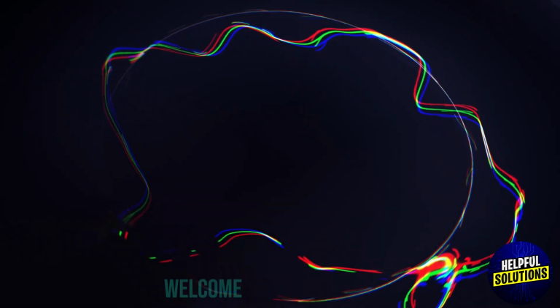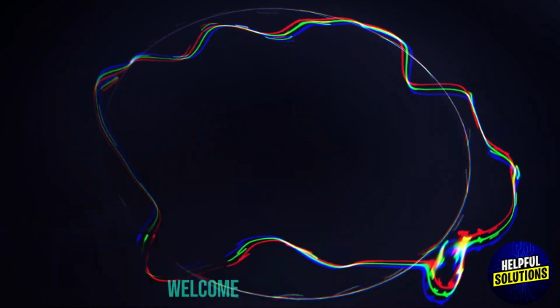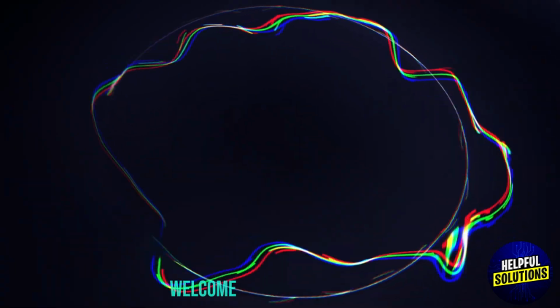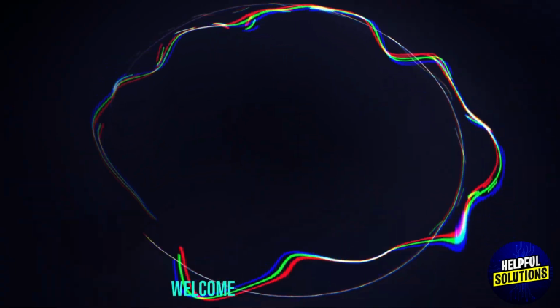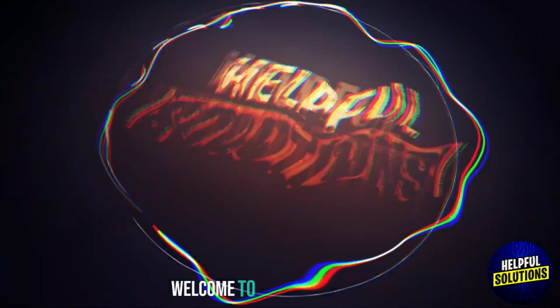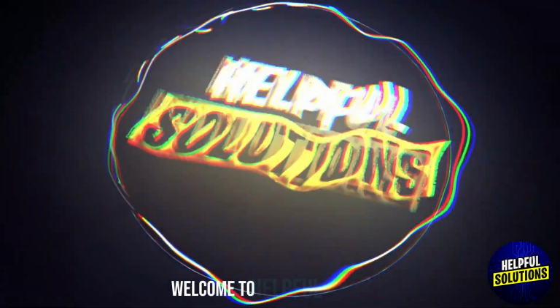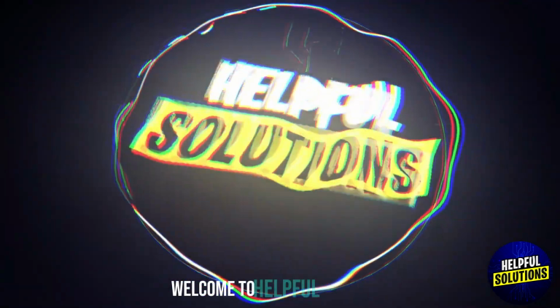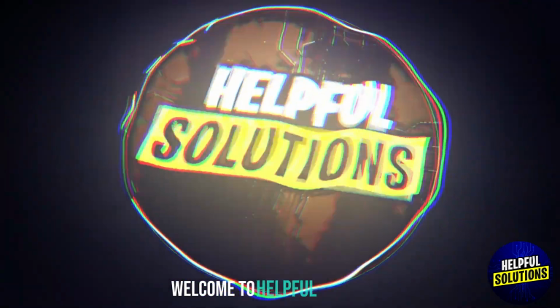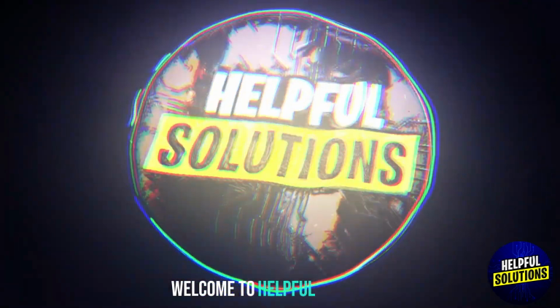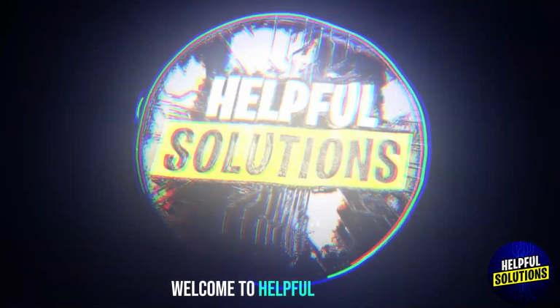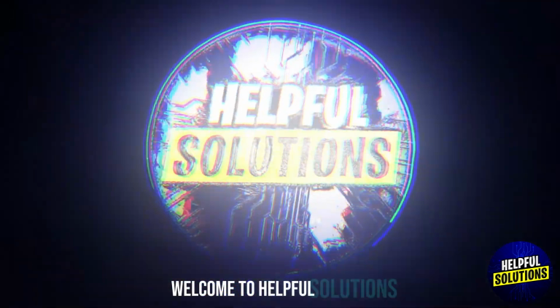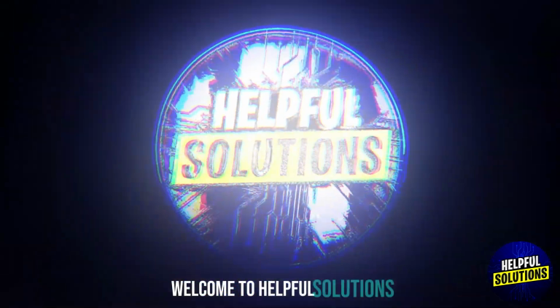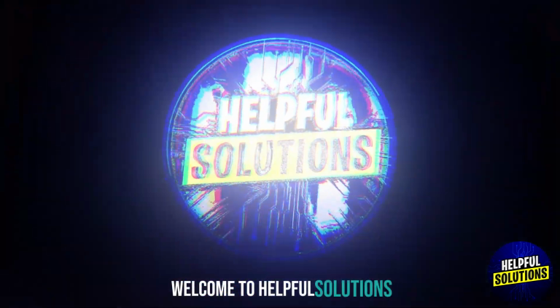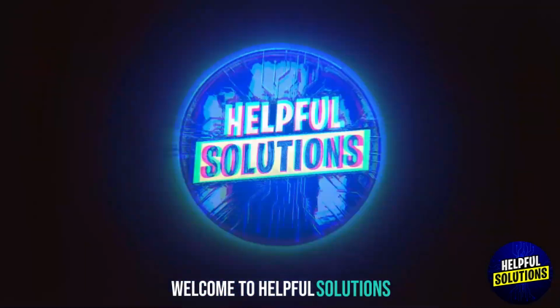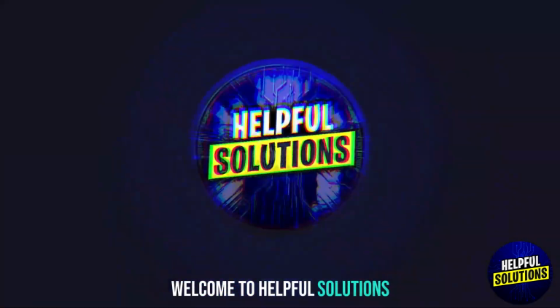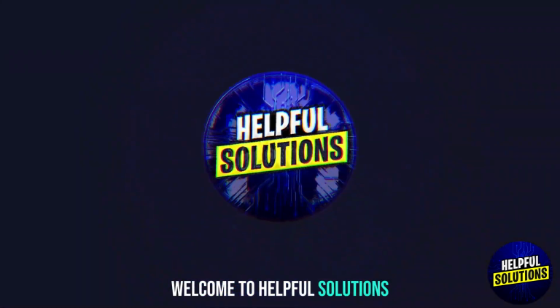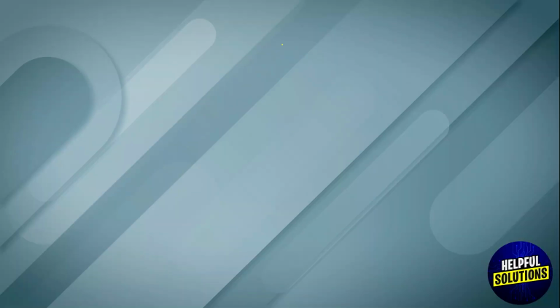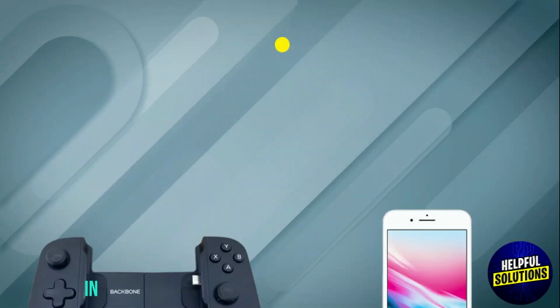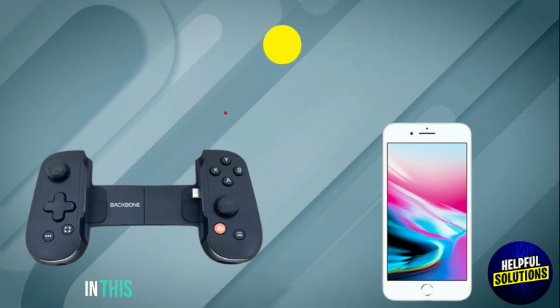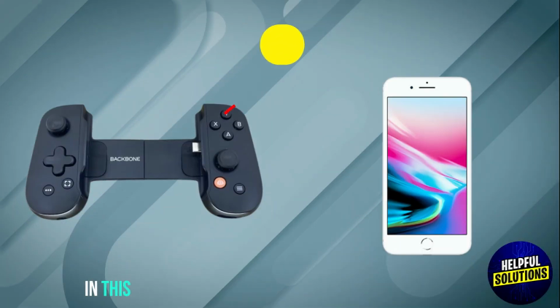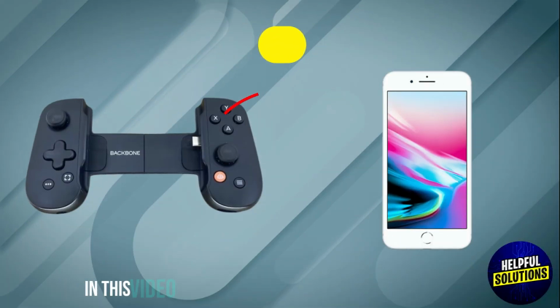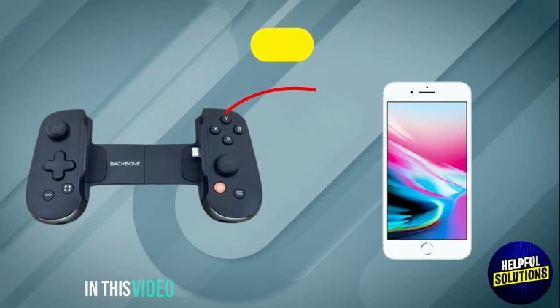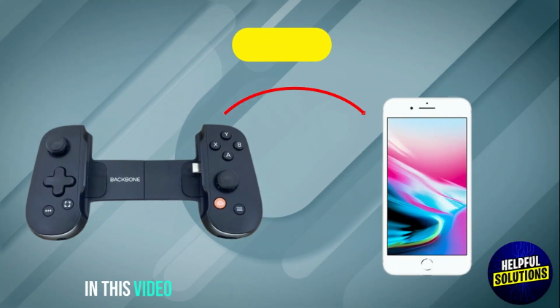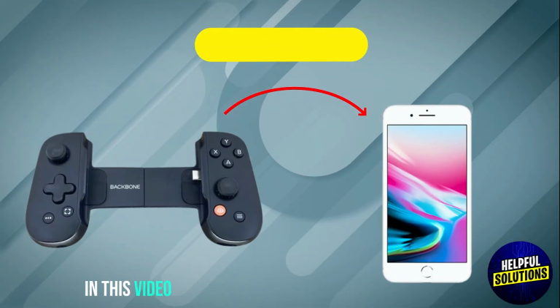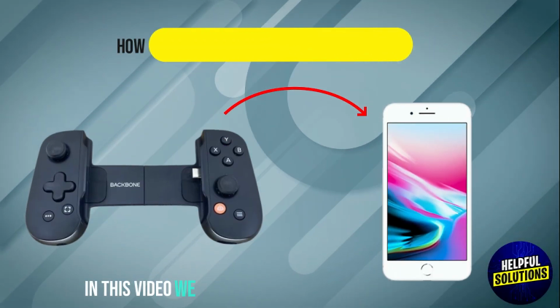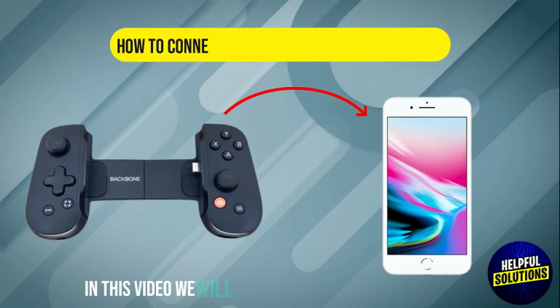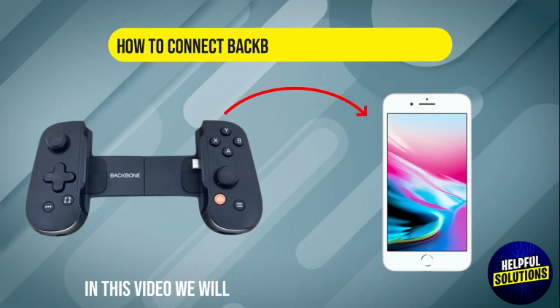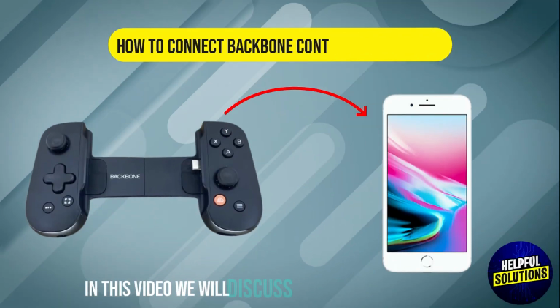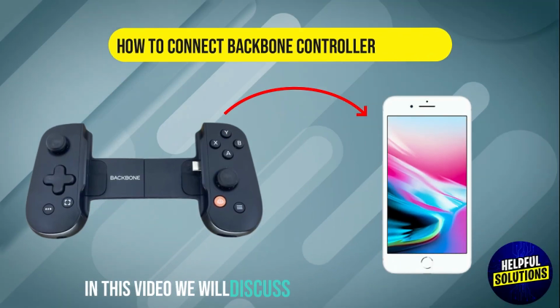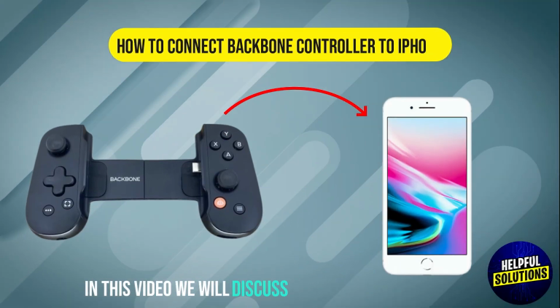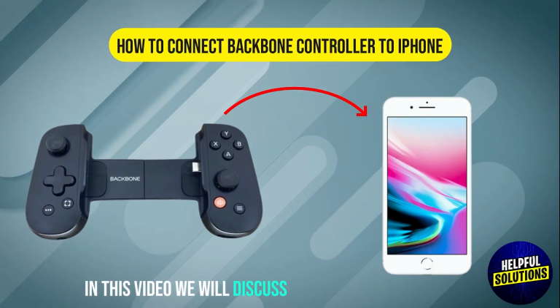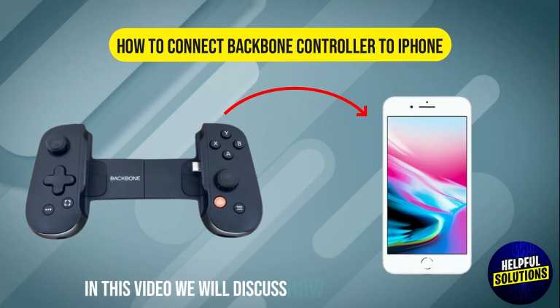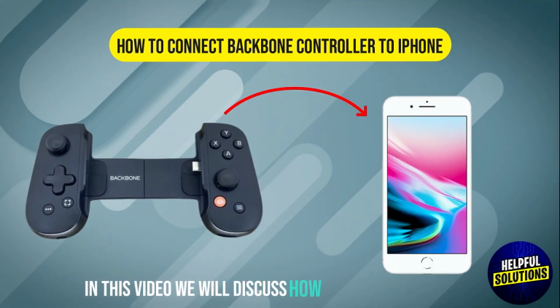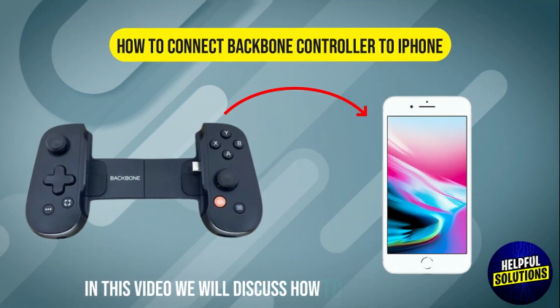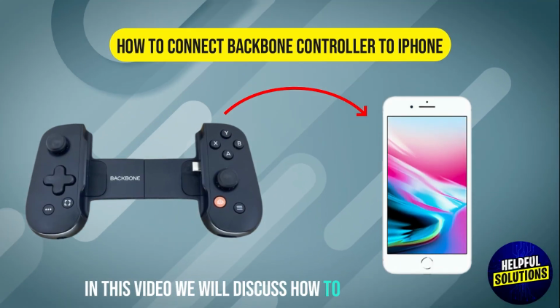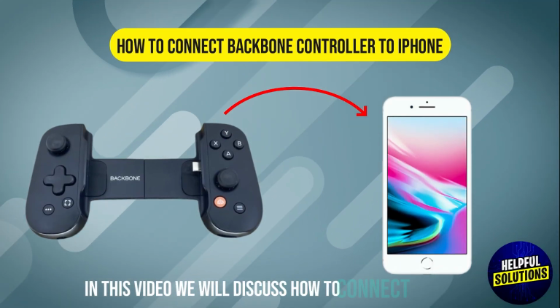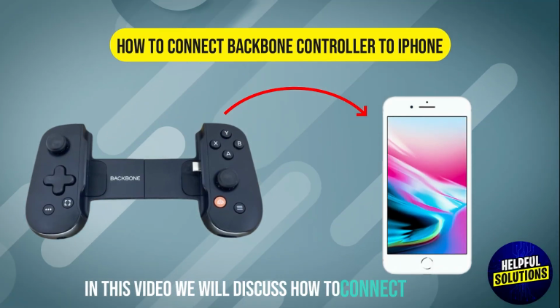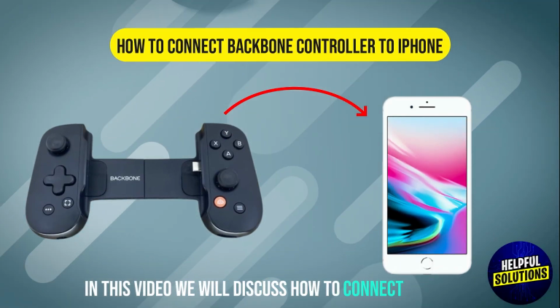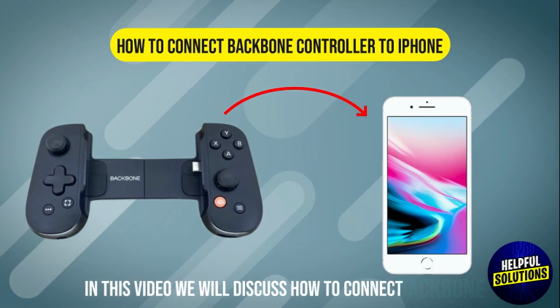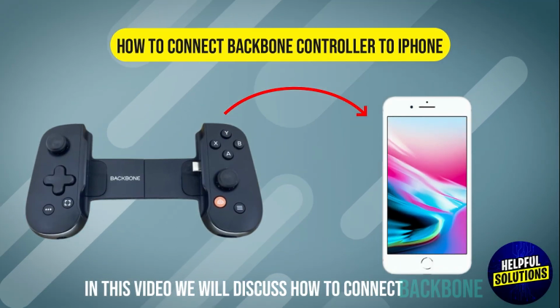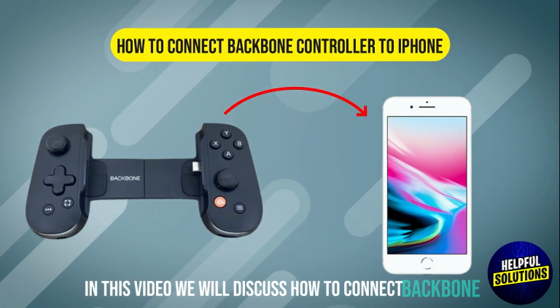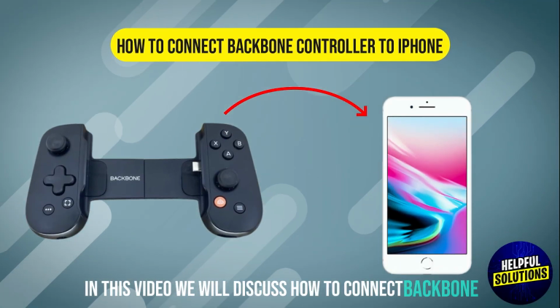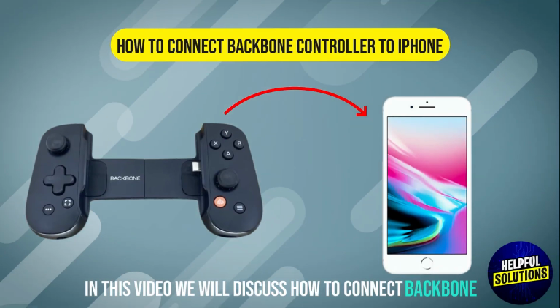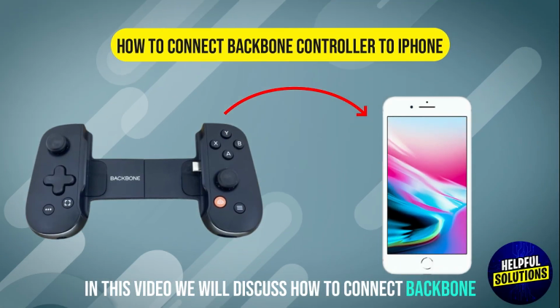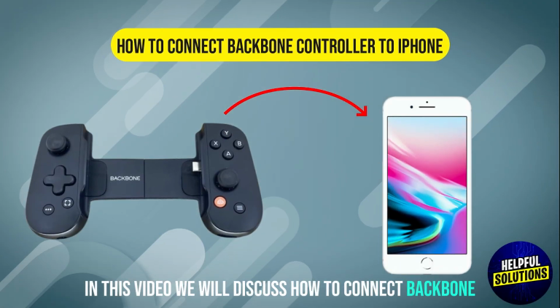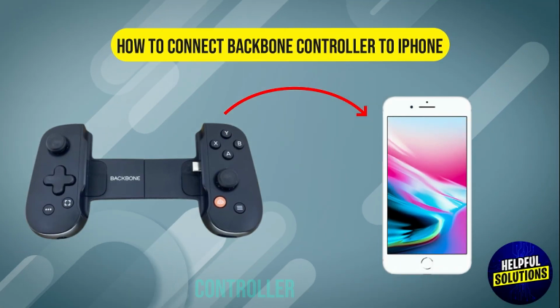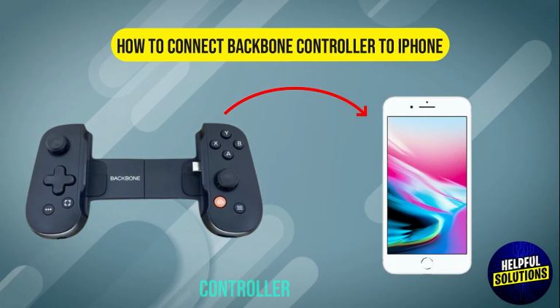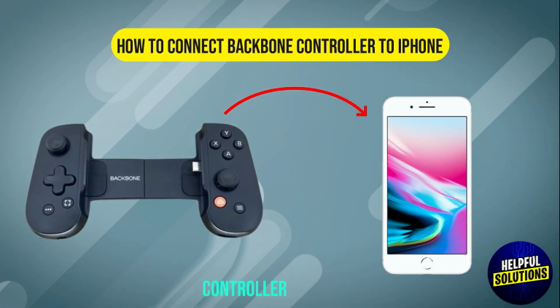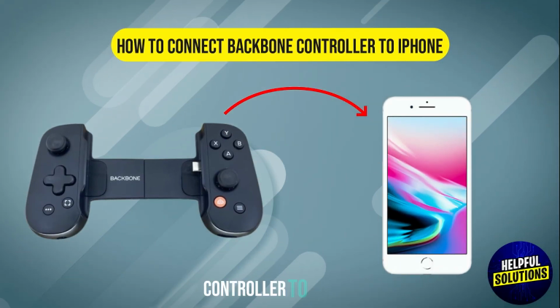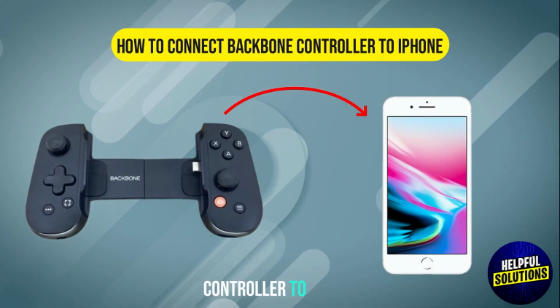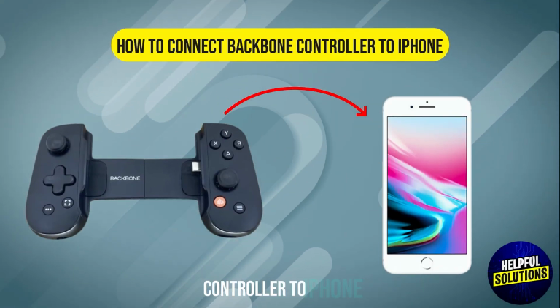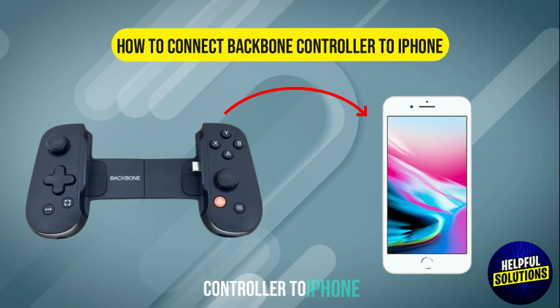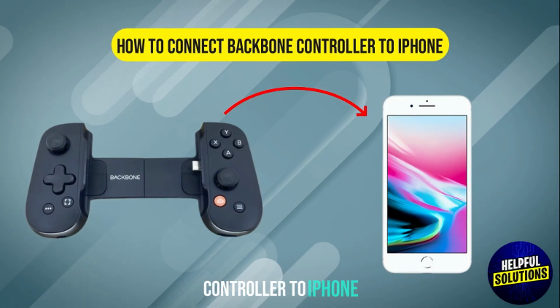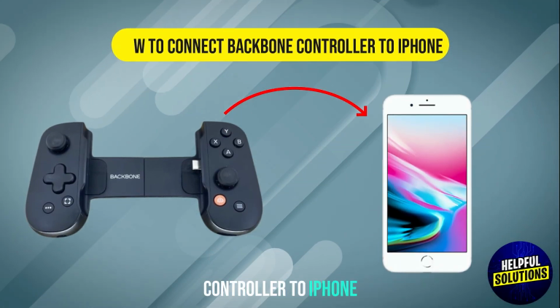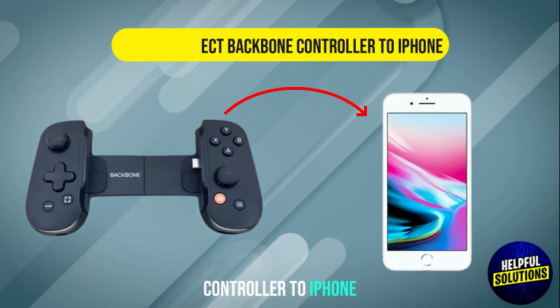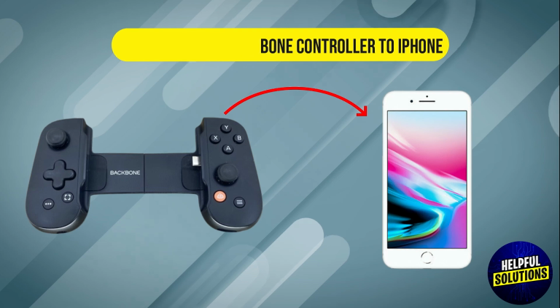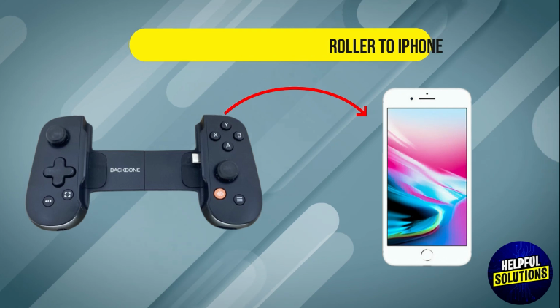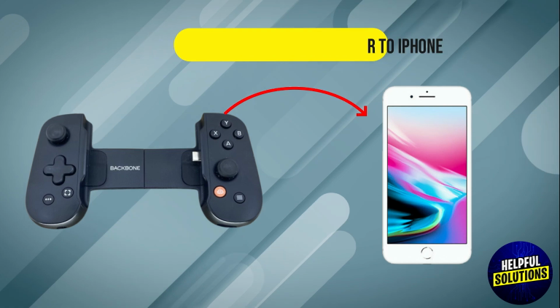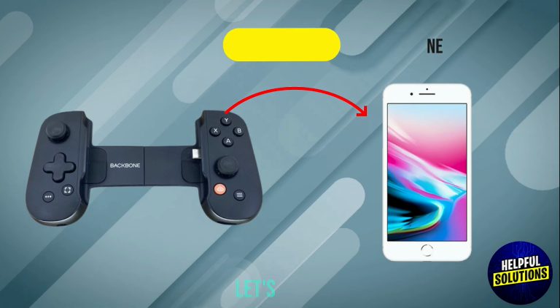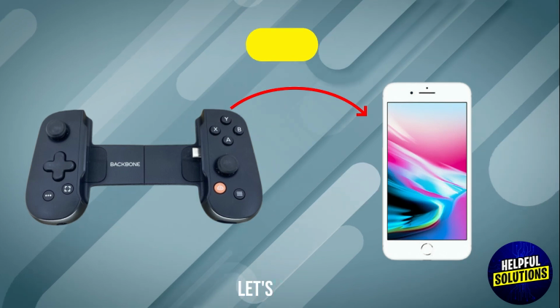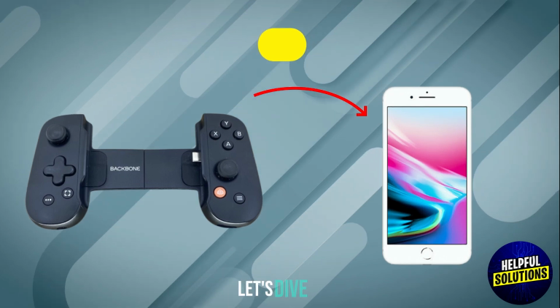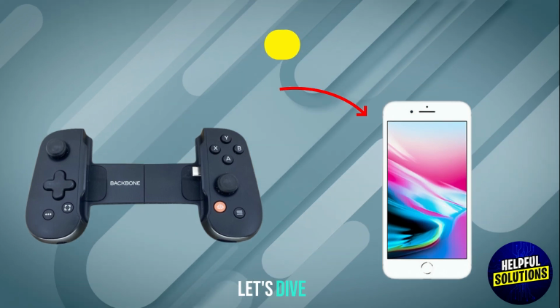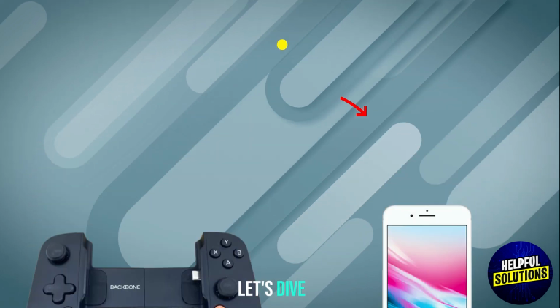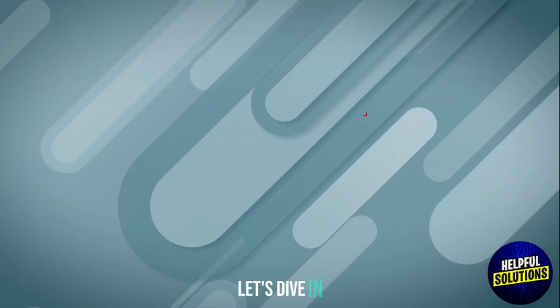Welcome to Helpful Solutions. In this video we will discuss how to connect a Backbone controller to iPhone. Let's dive in.